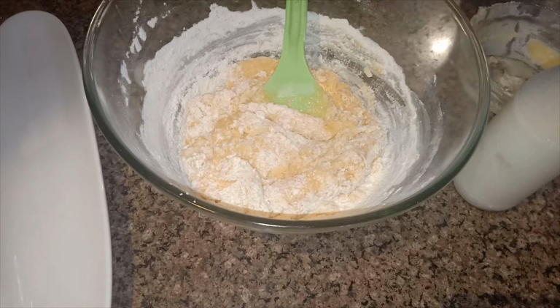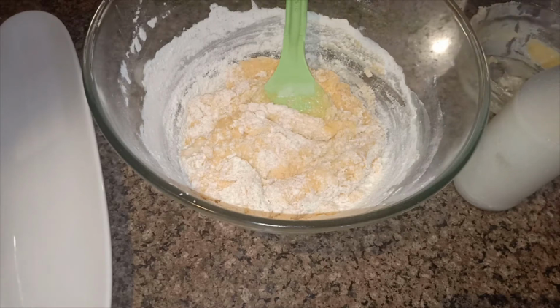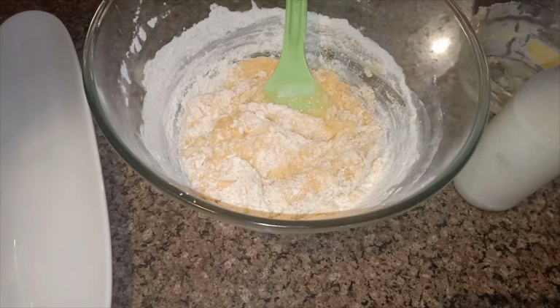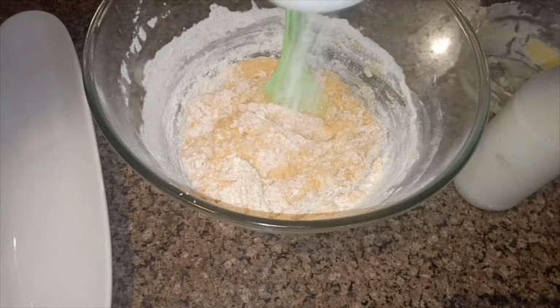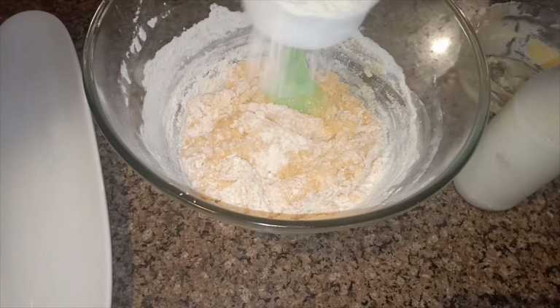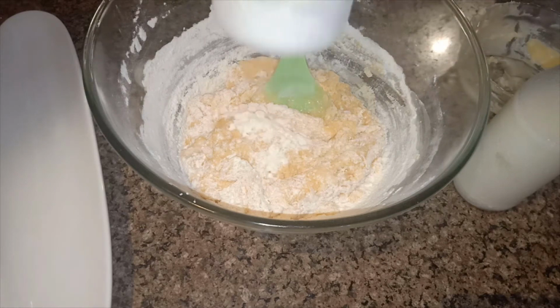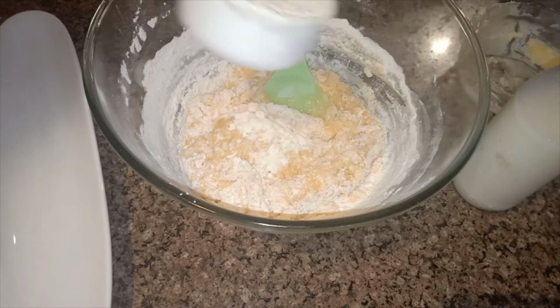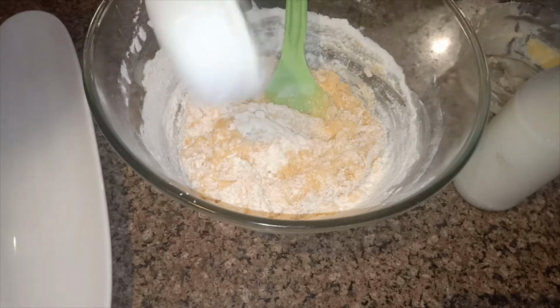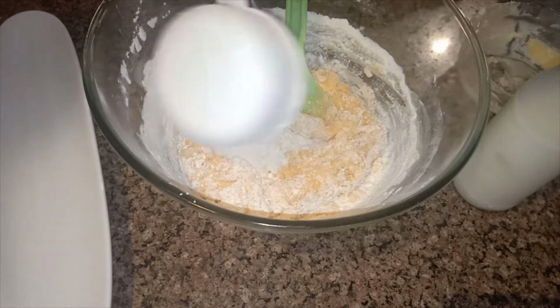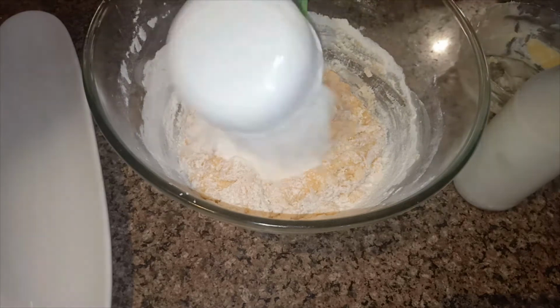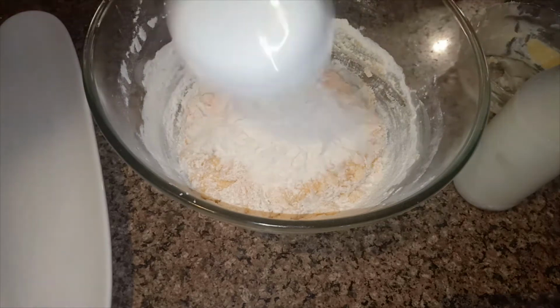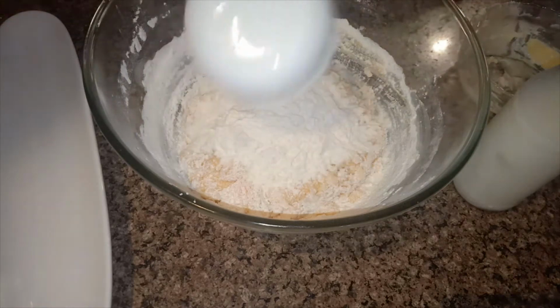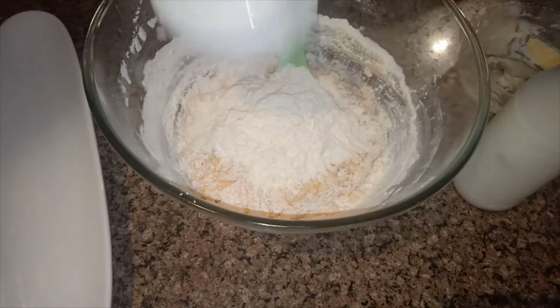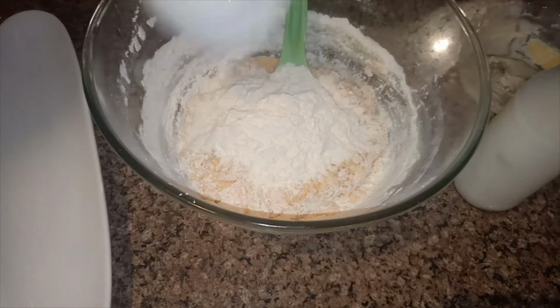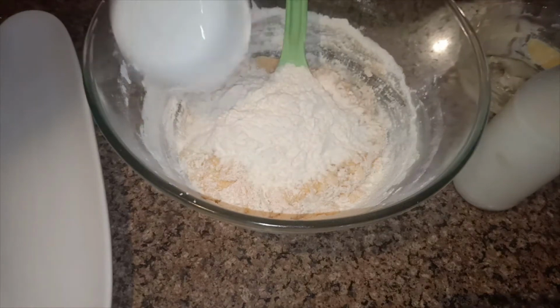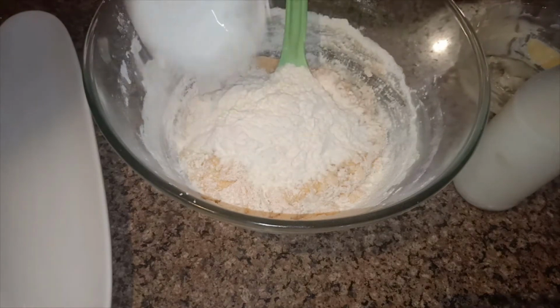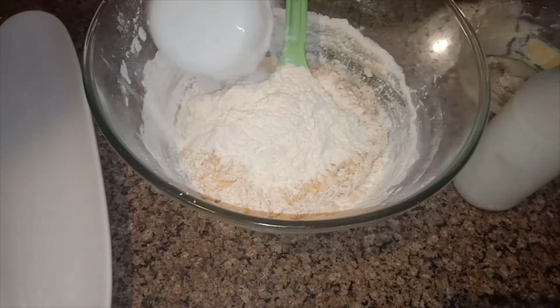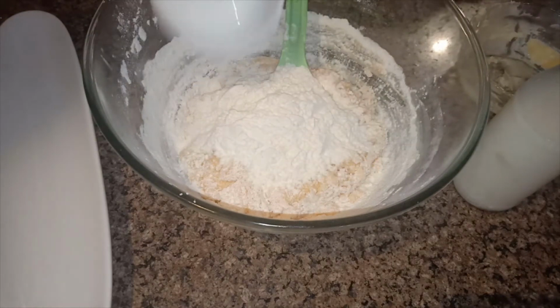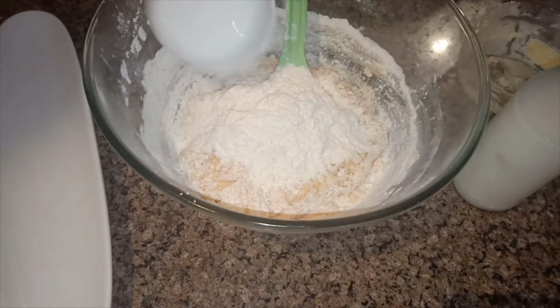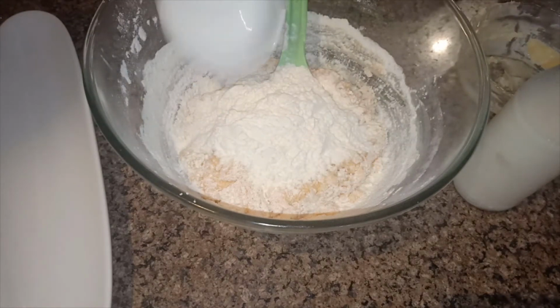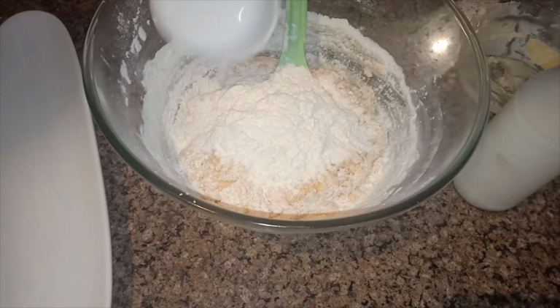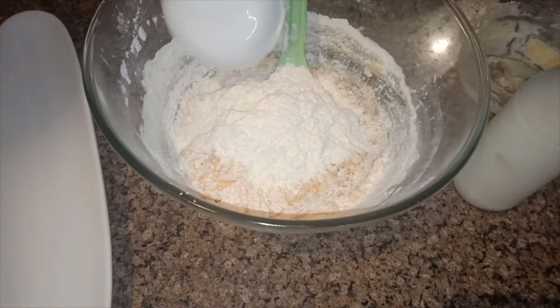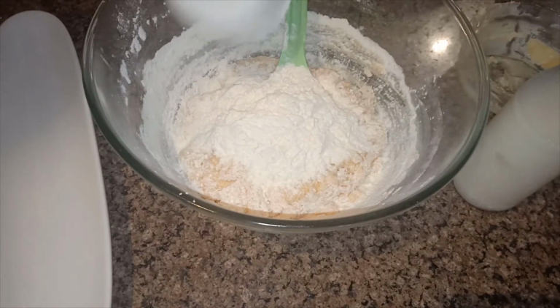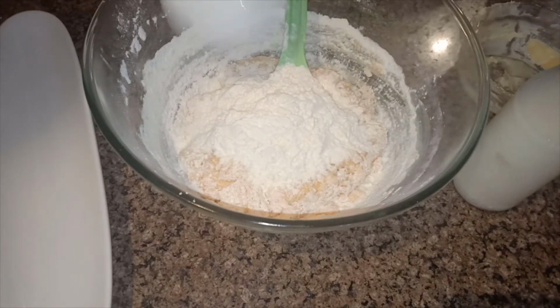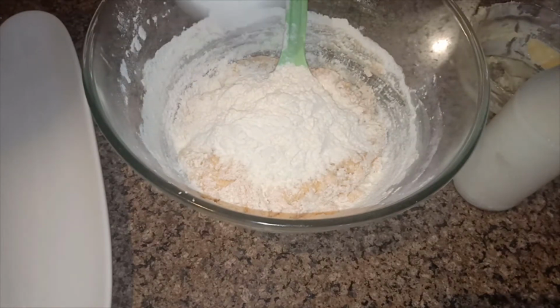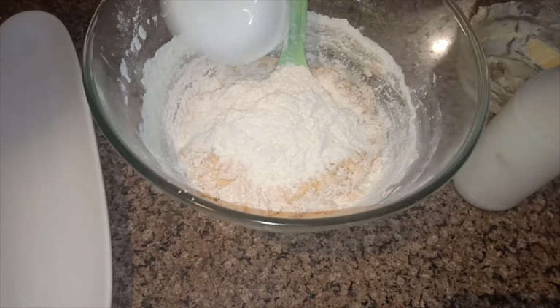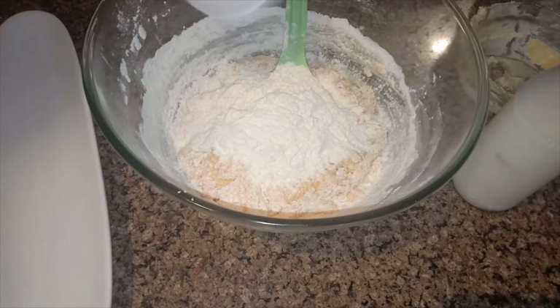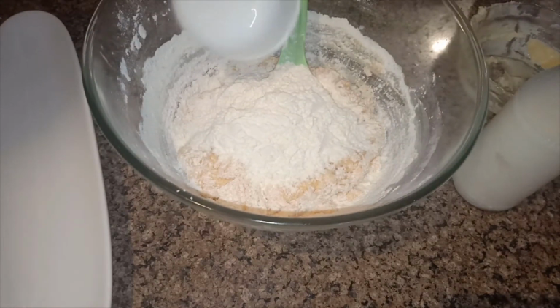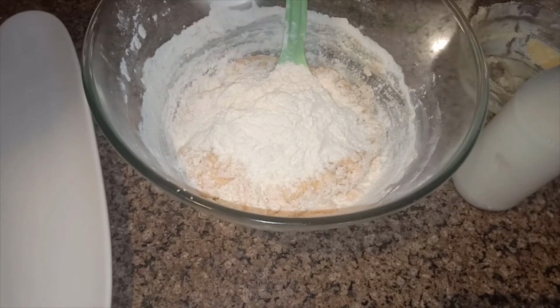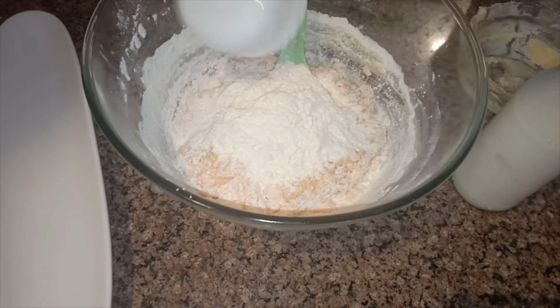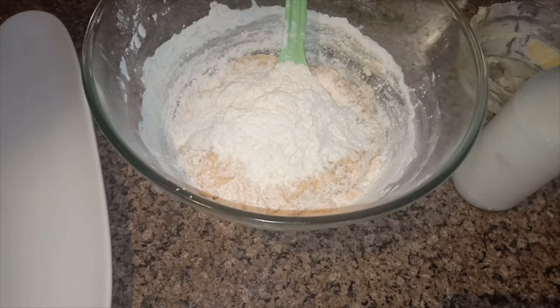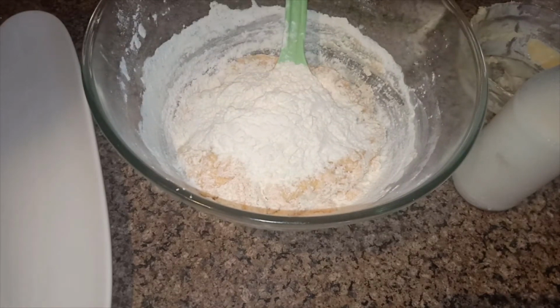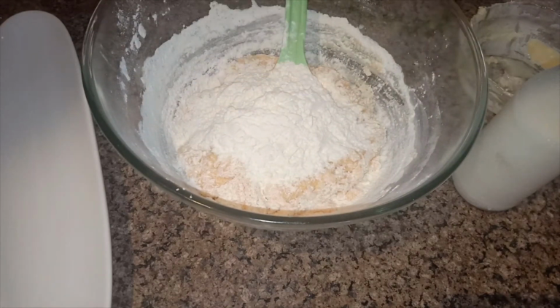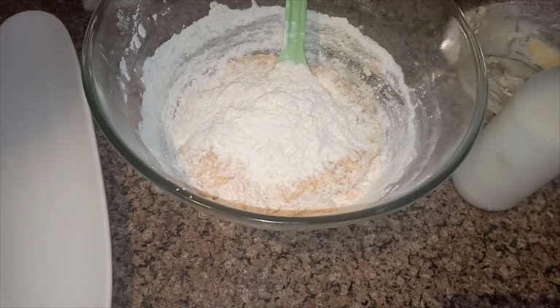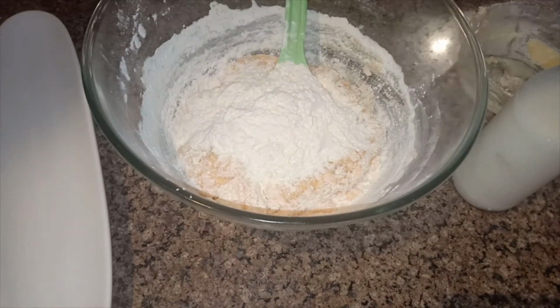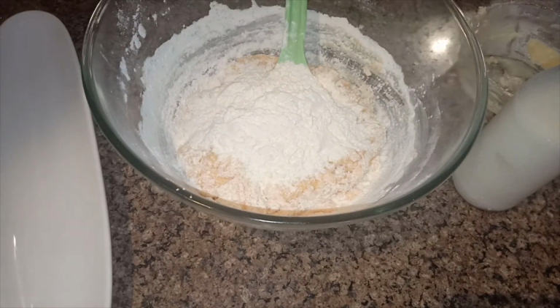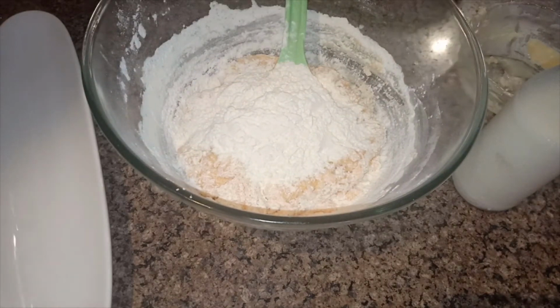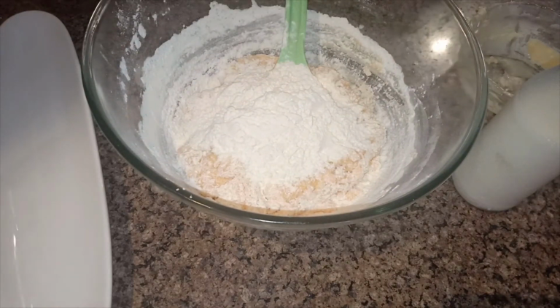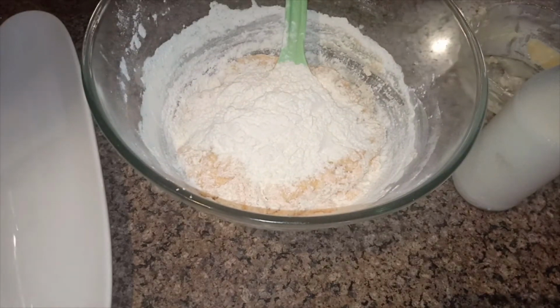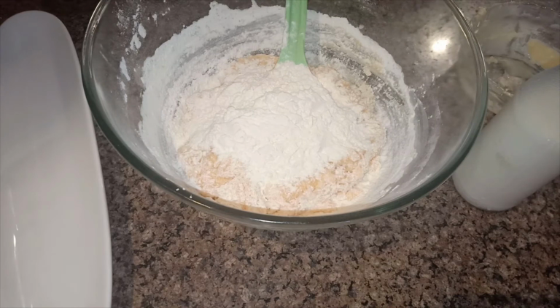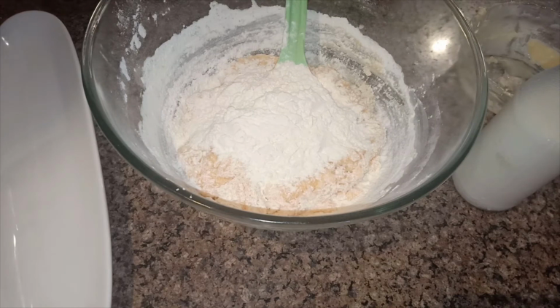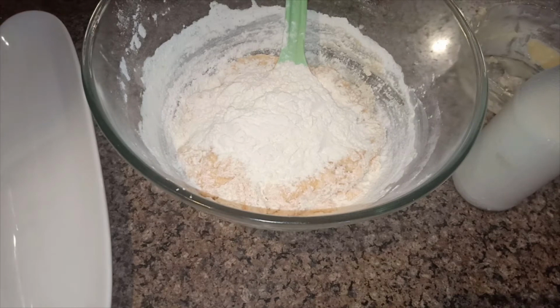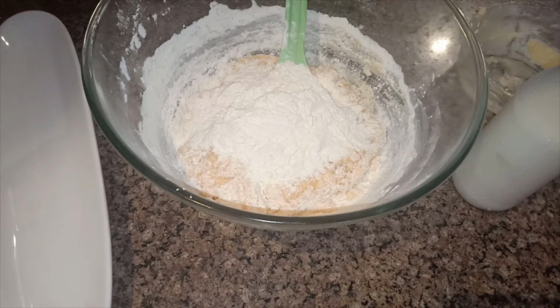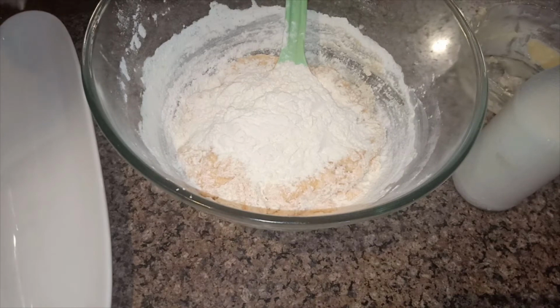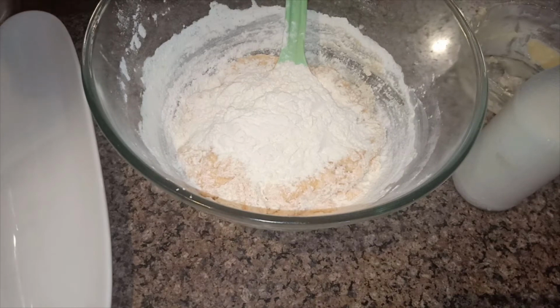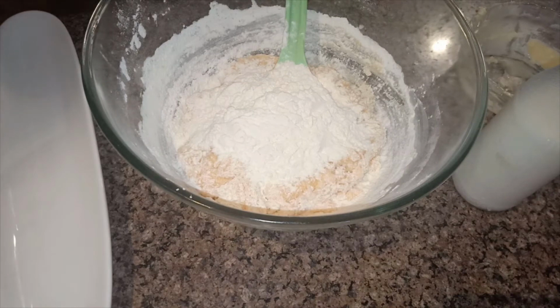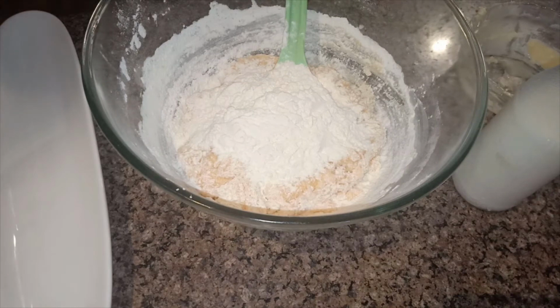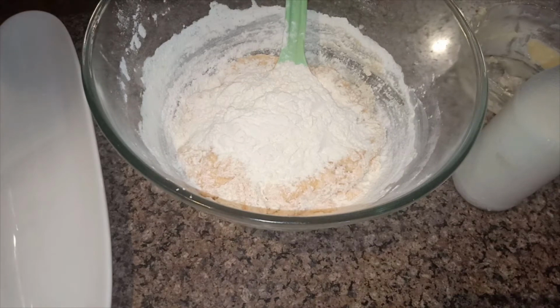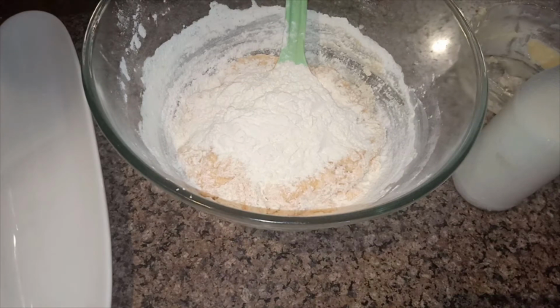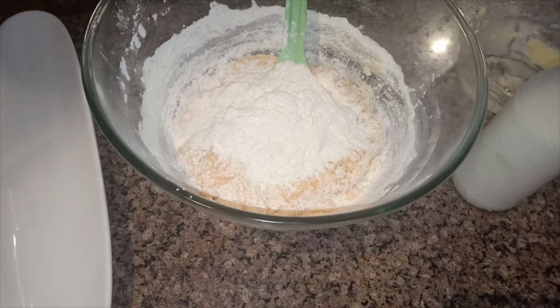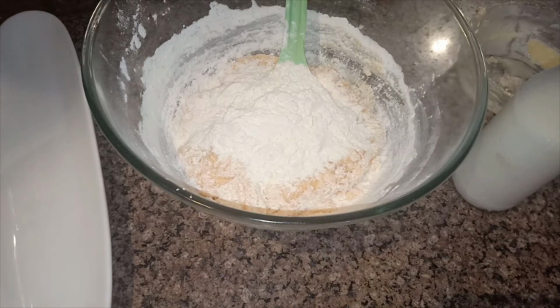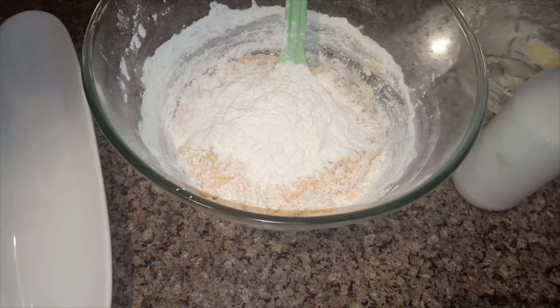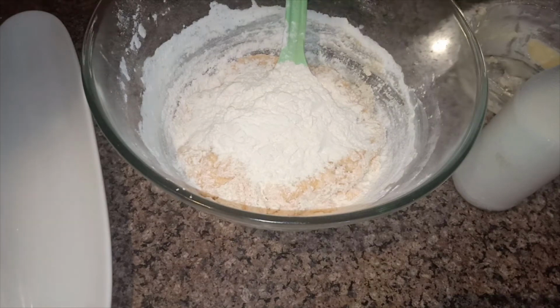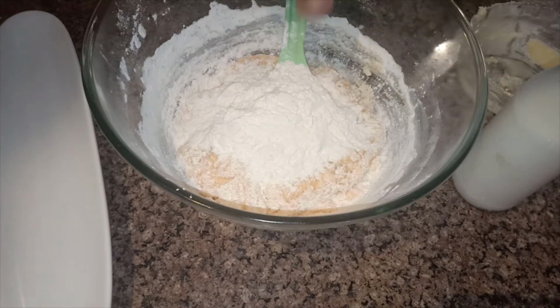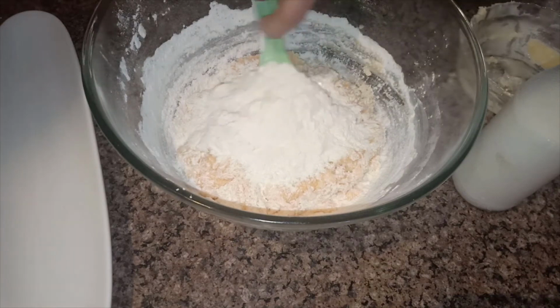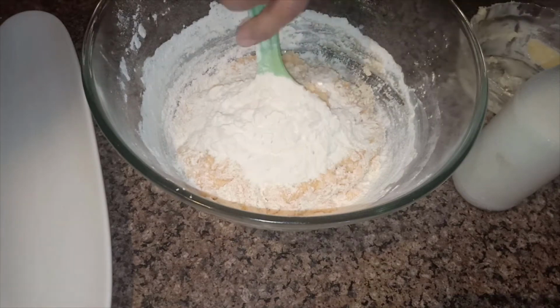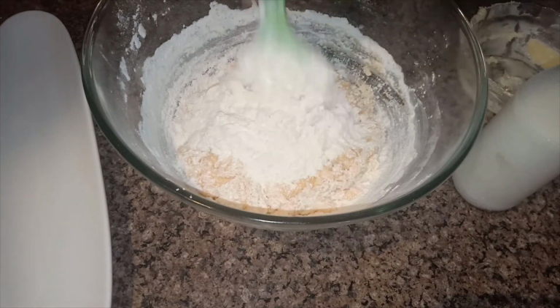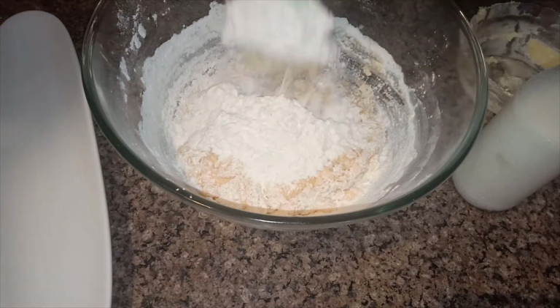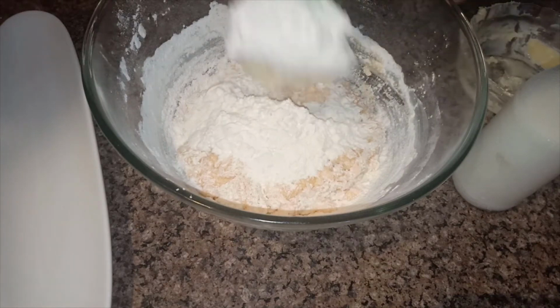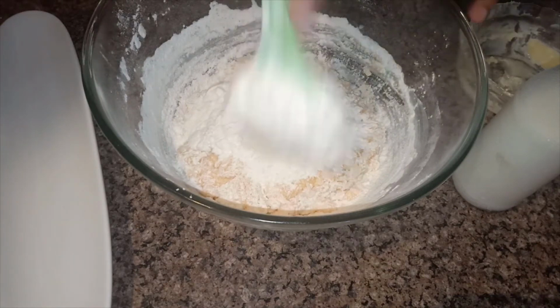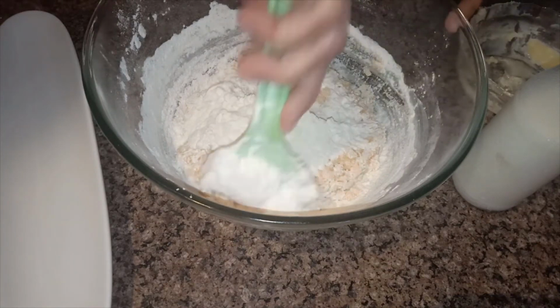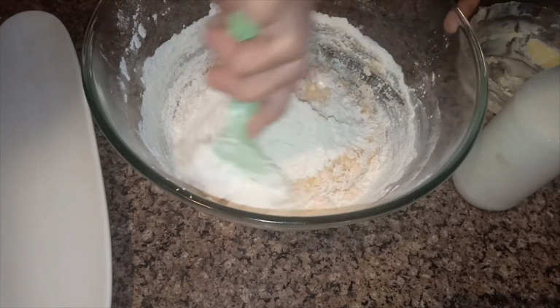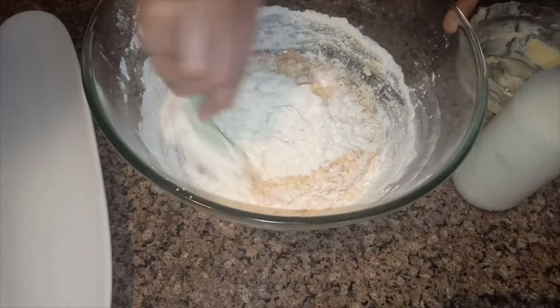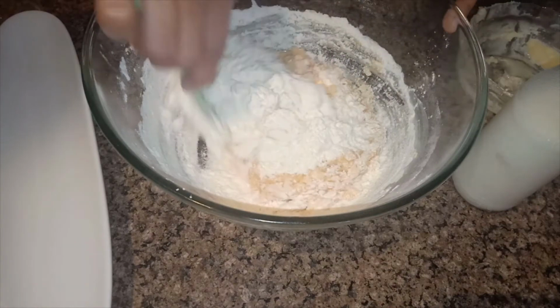Here goes one more cup of maida. I have now added all three cups of maida into the batter.